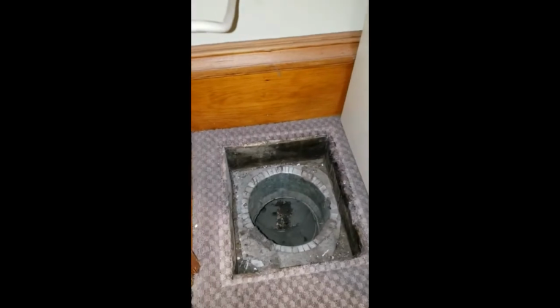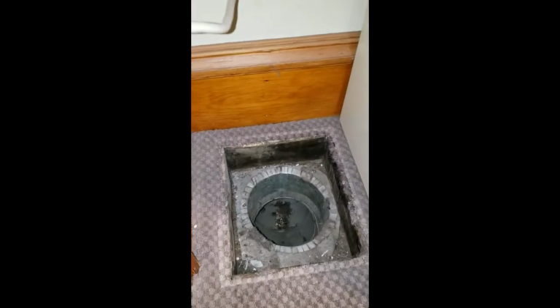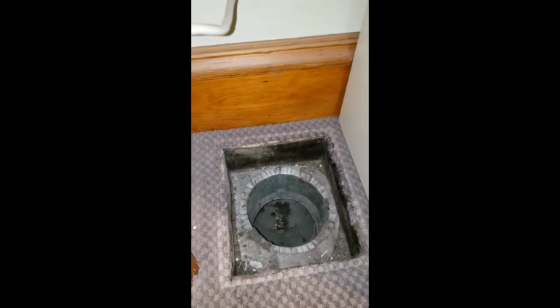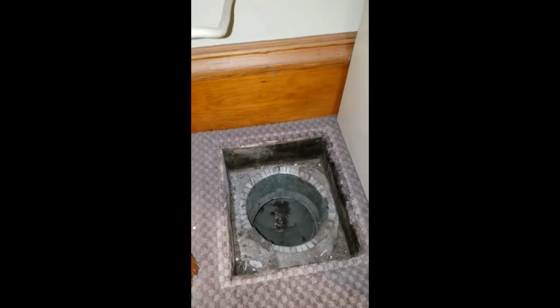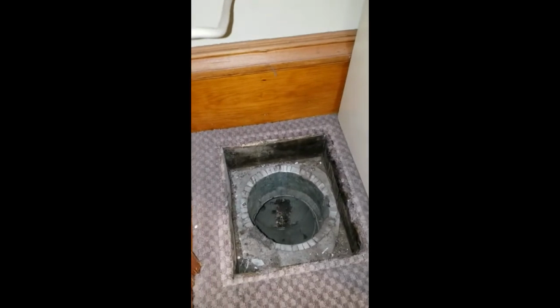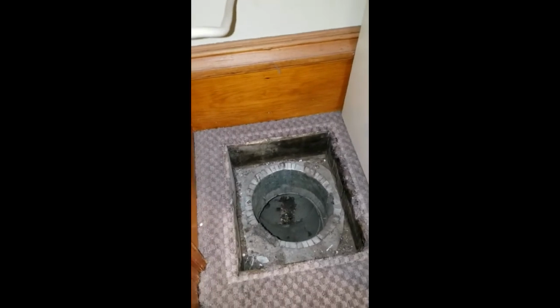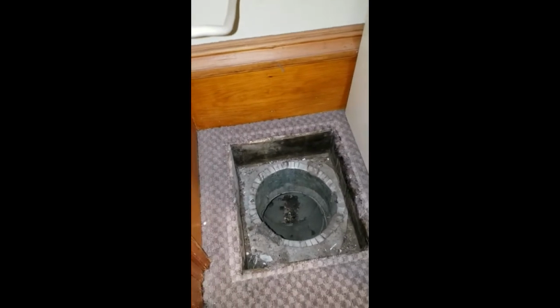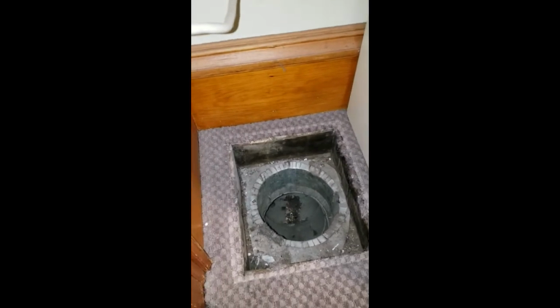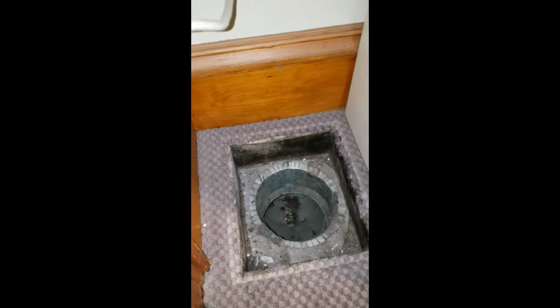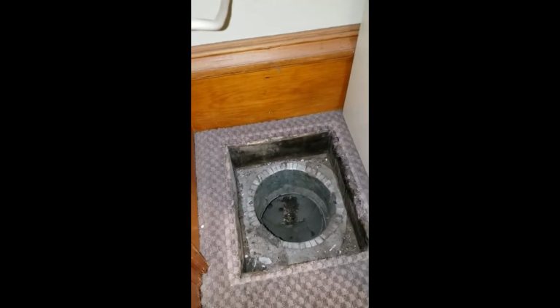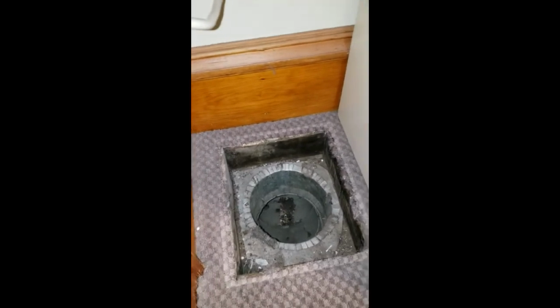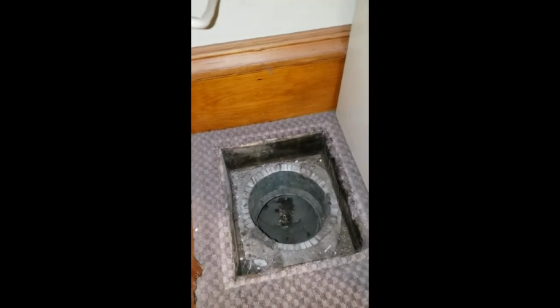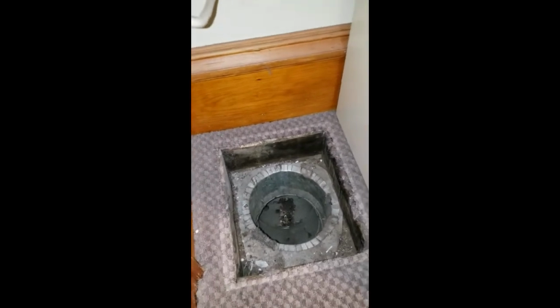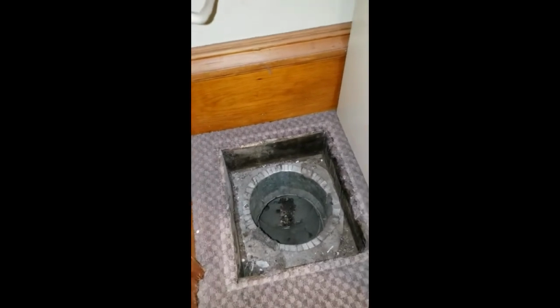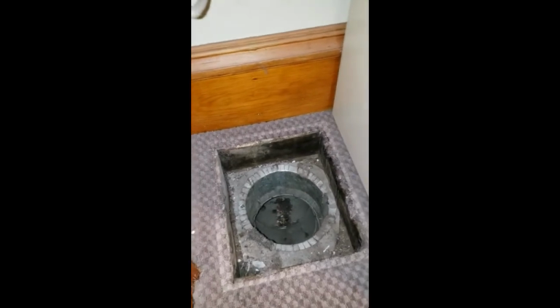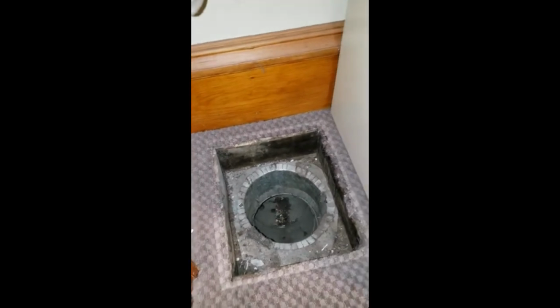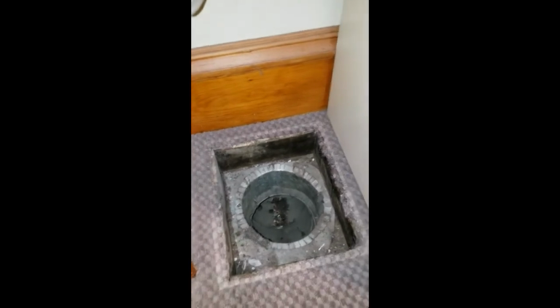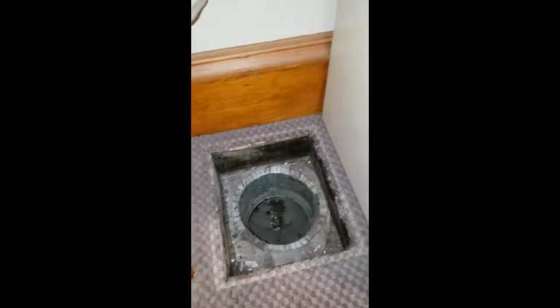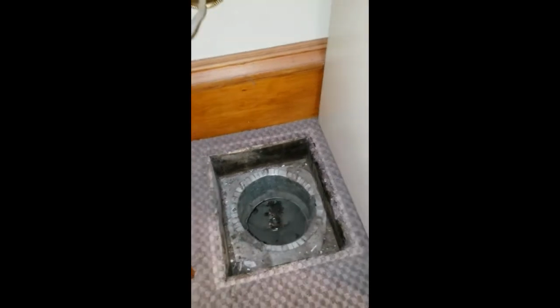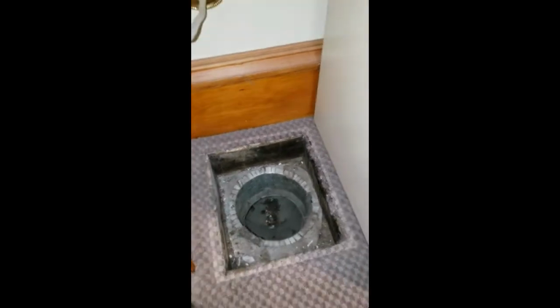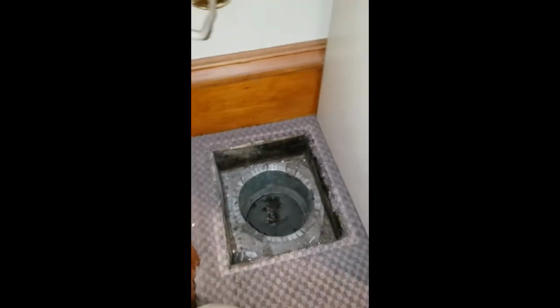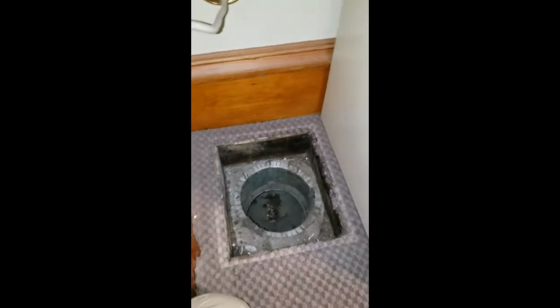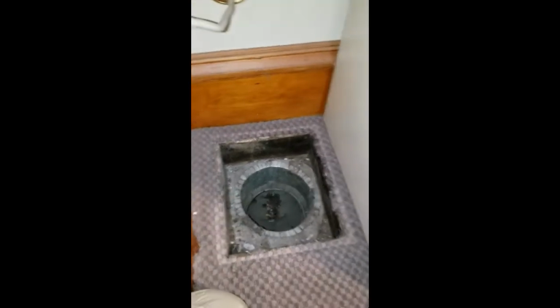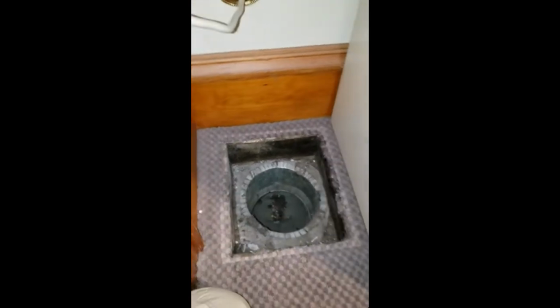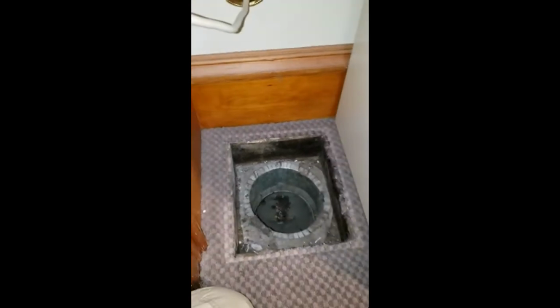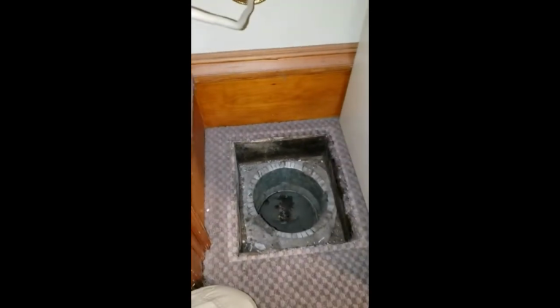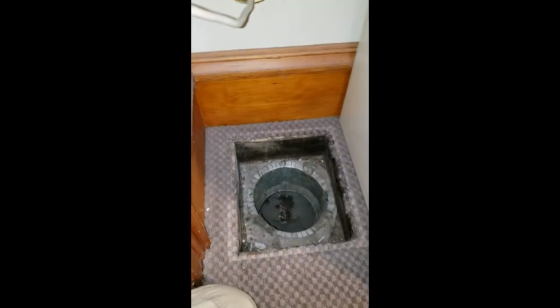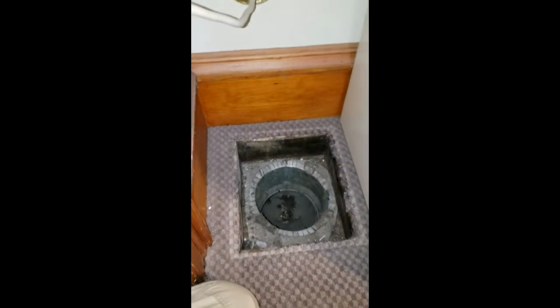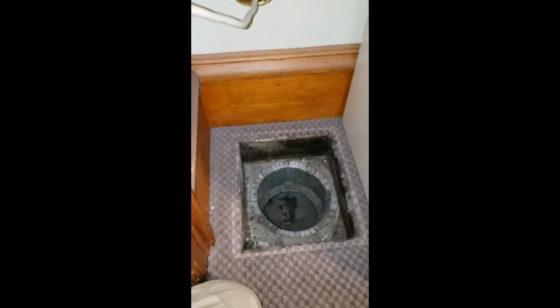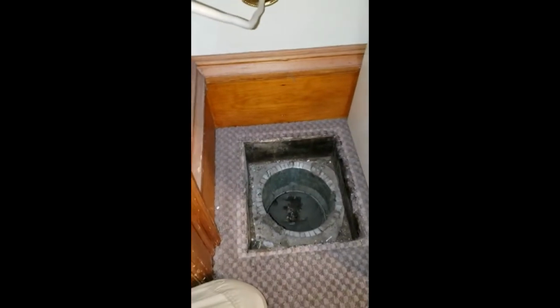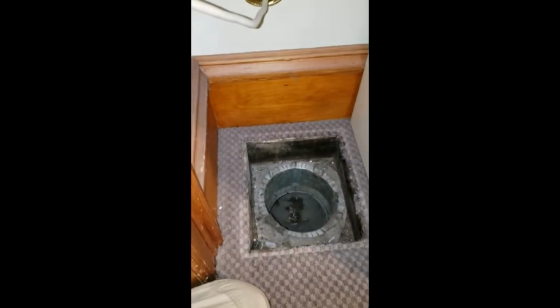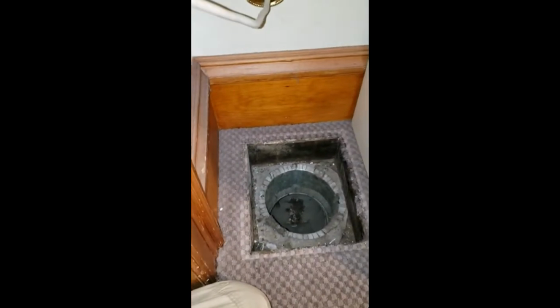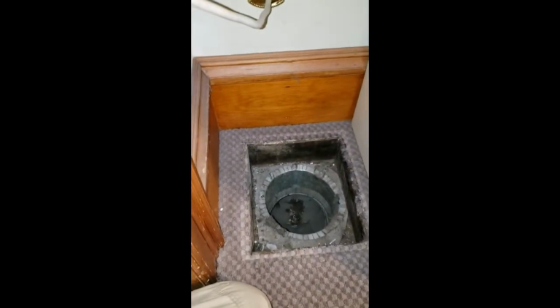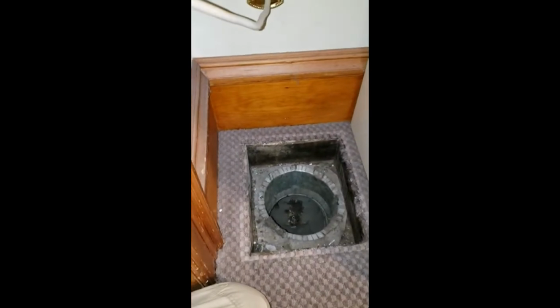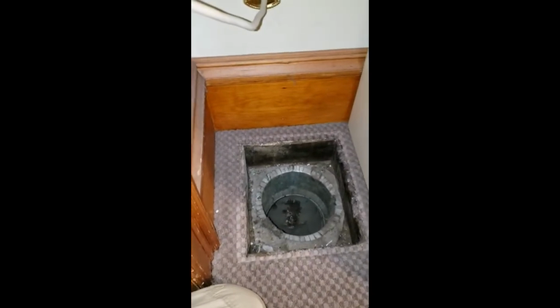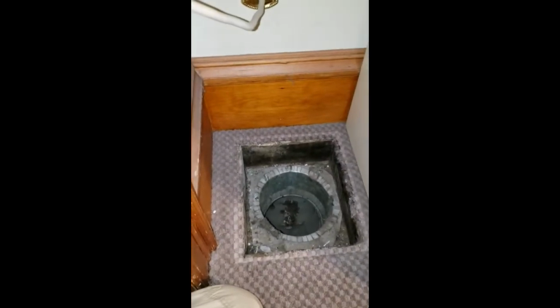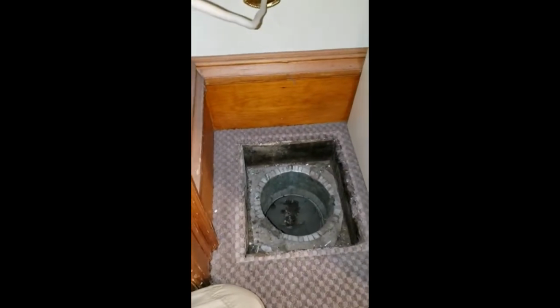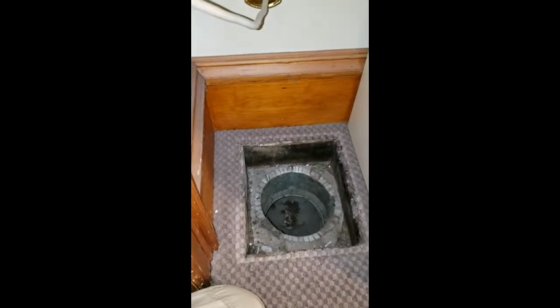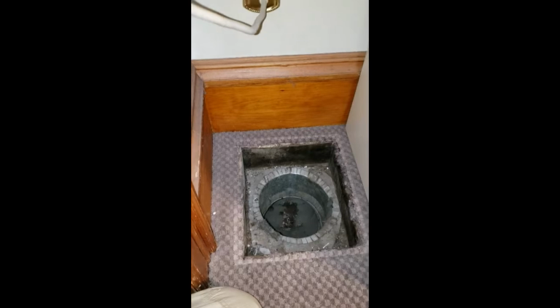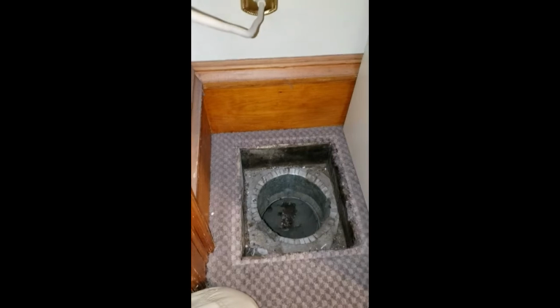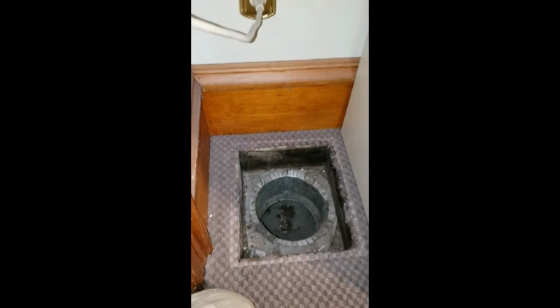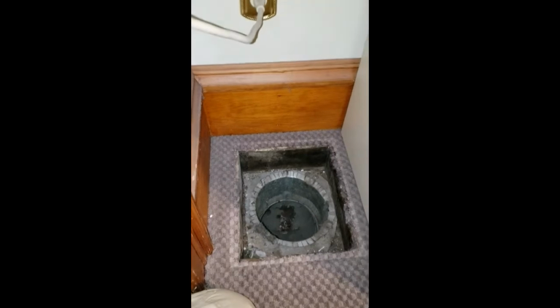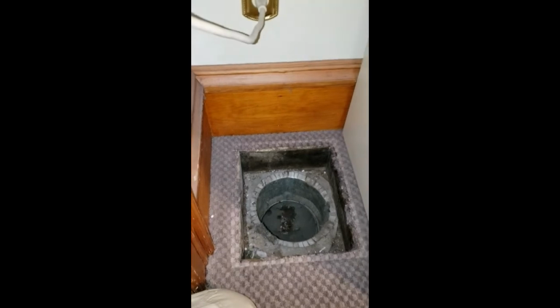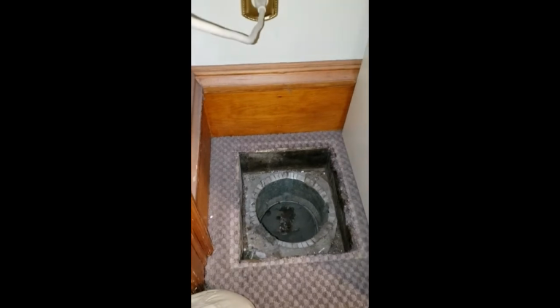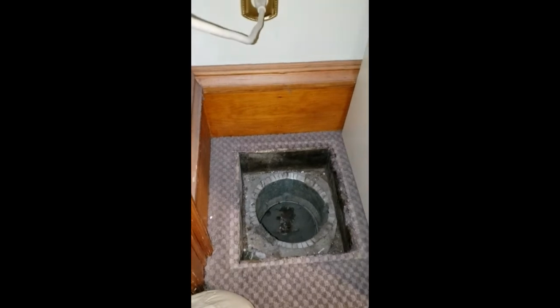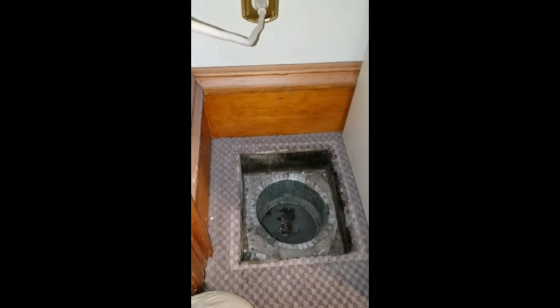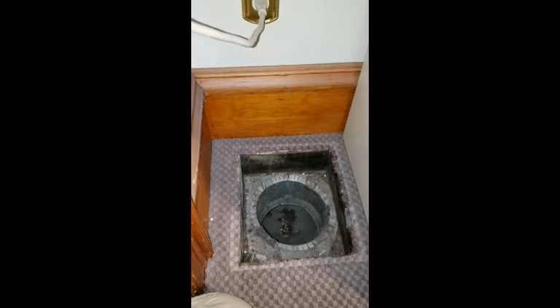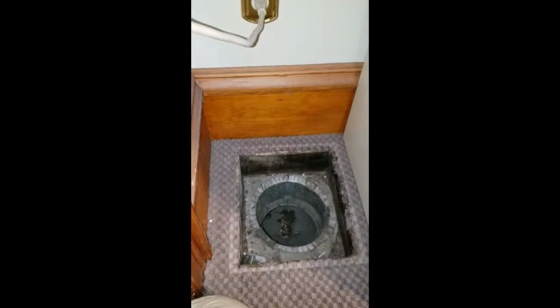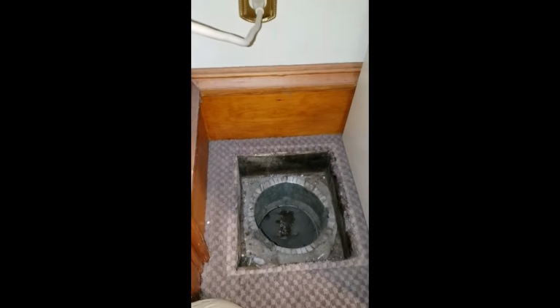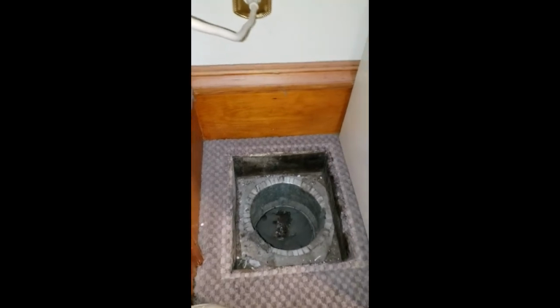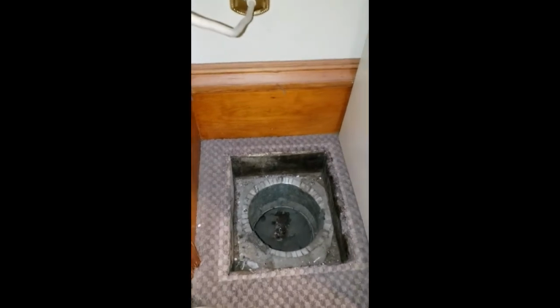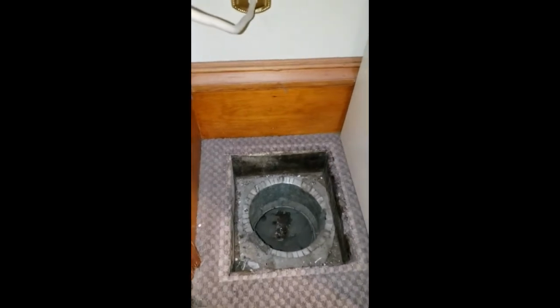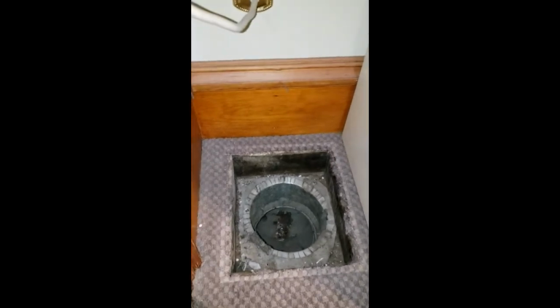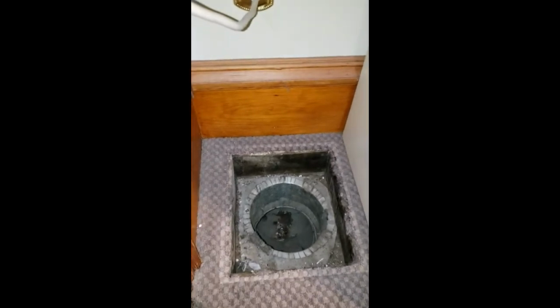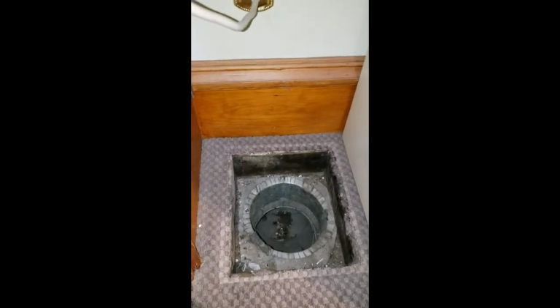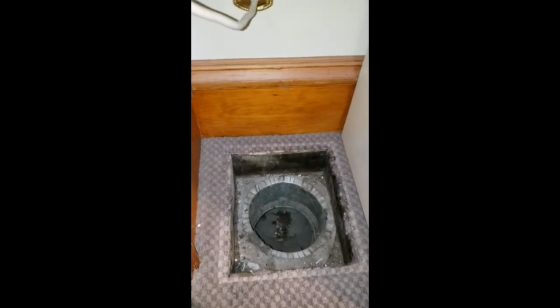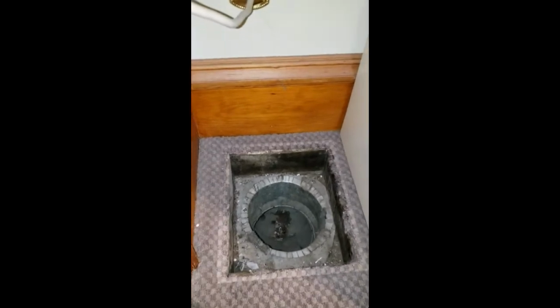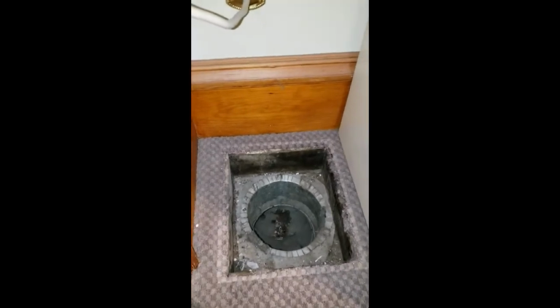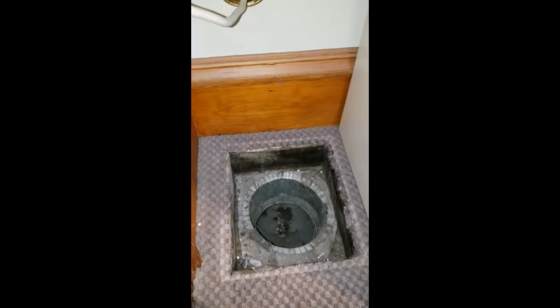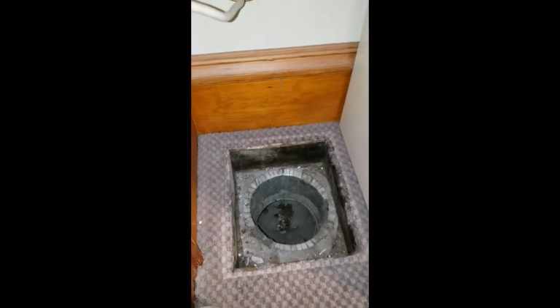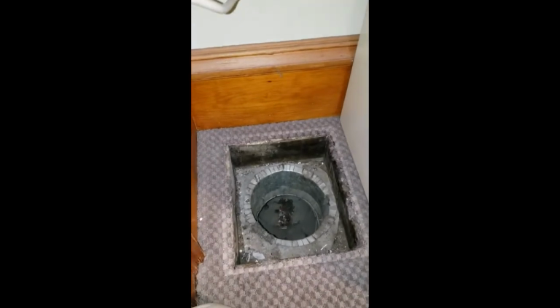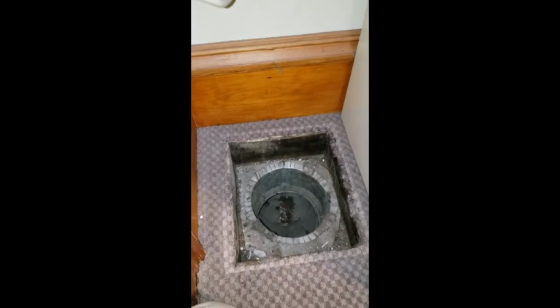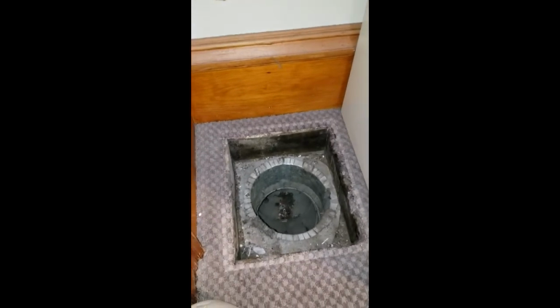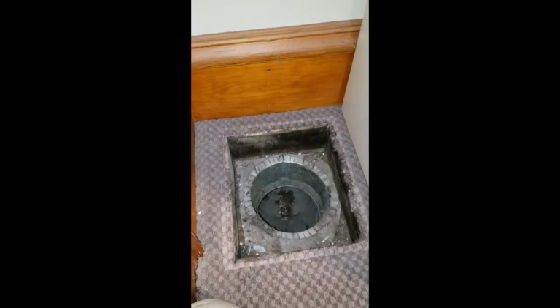Hey, this is Brandon Kirk. I'm with Planet Duct Air Duct Cleaning in Colorado Springs, and today we're working on a Victorian house with three furnaces.